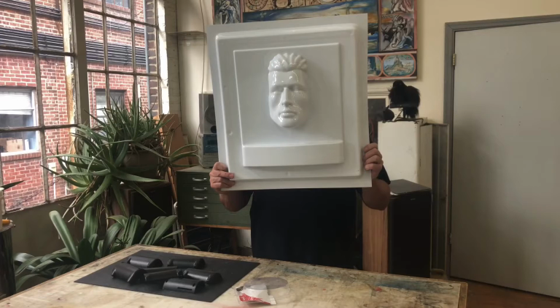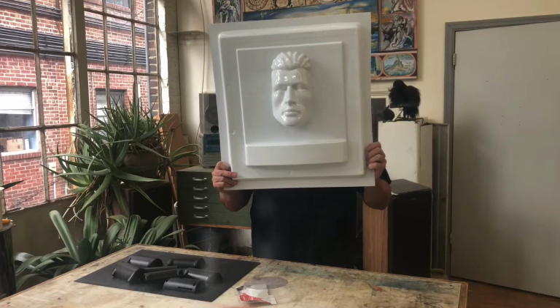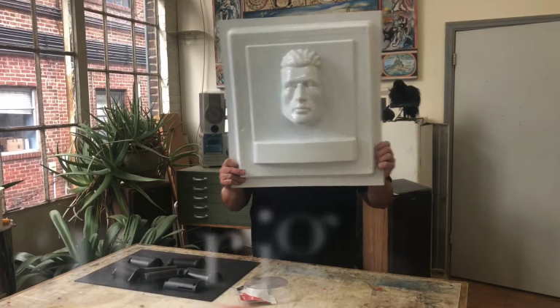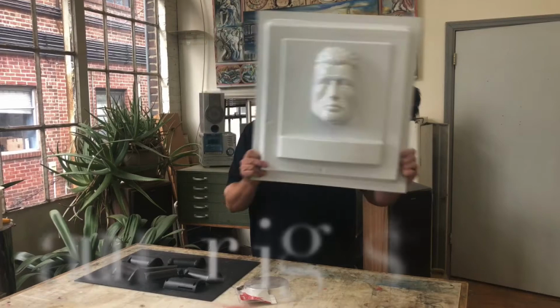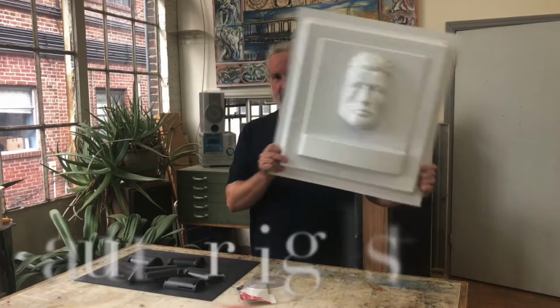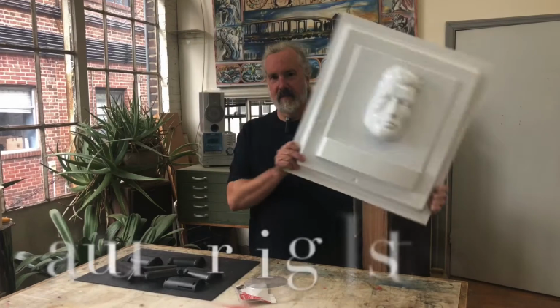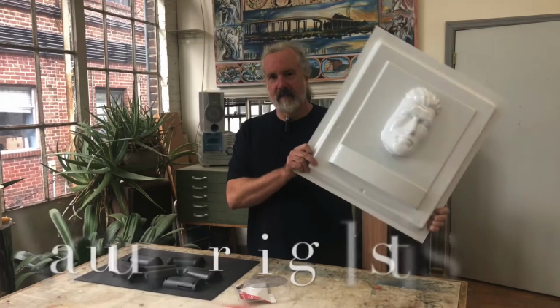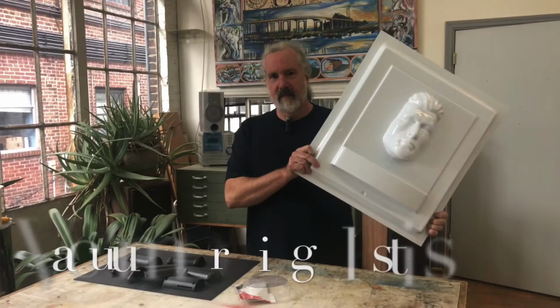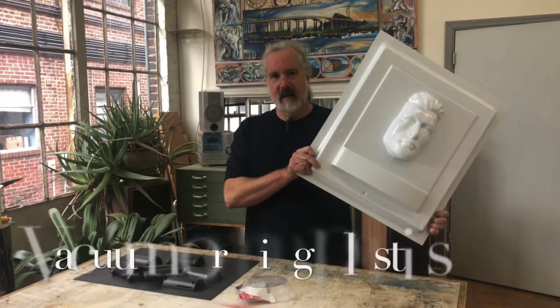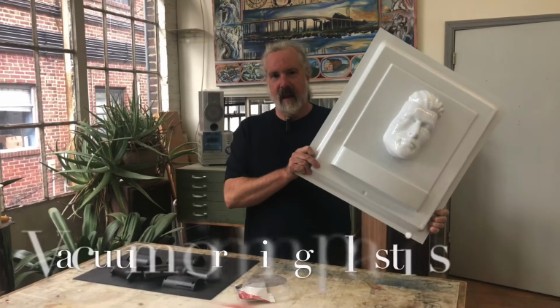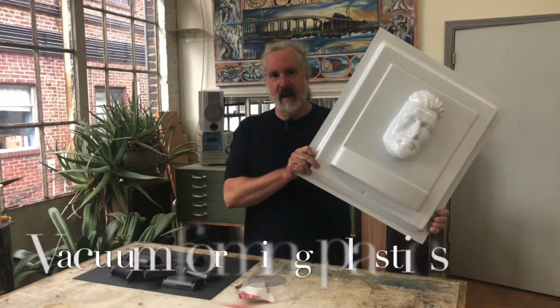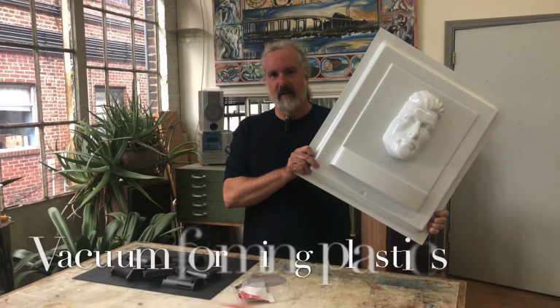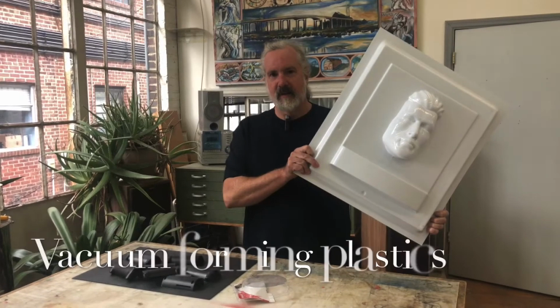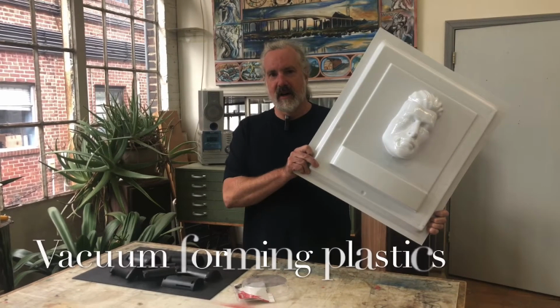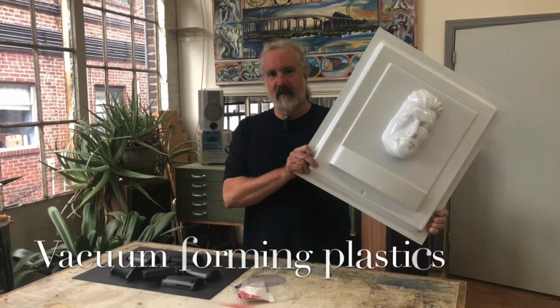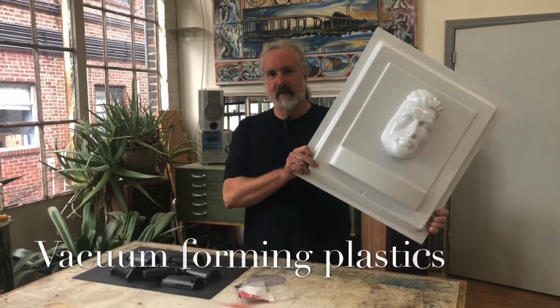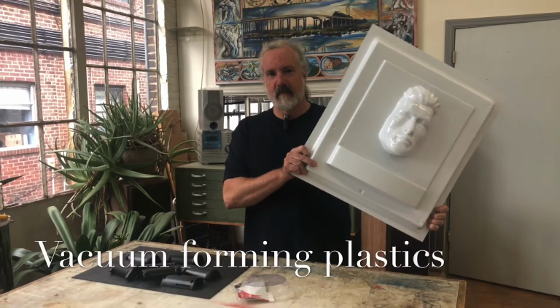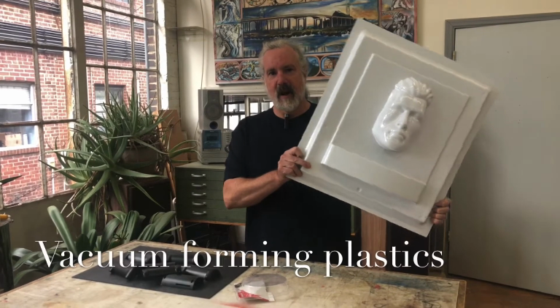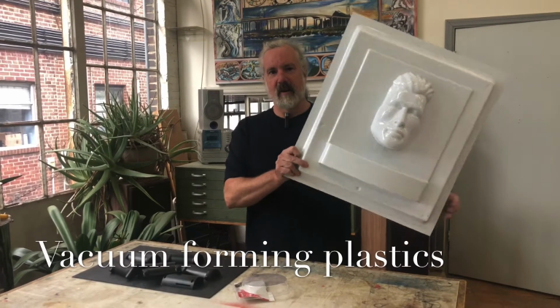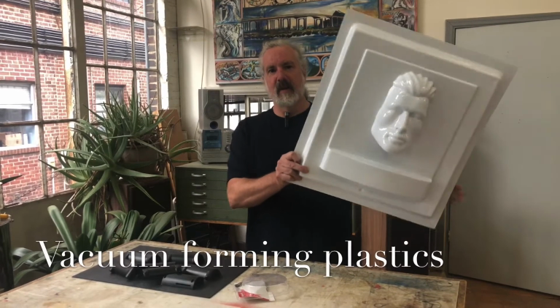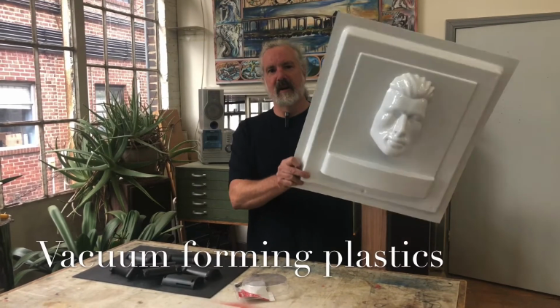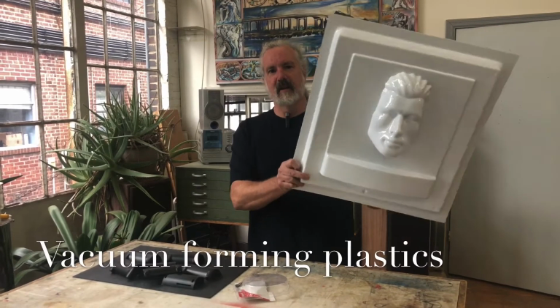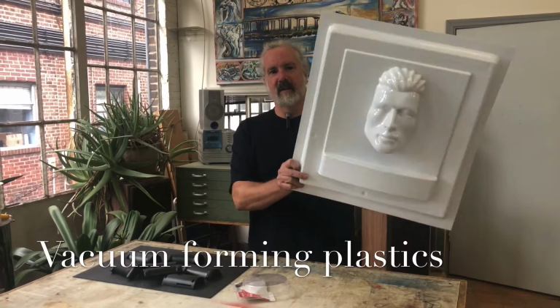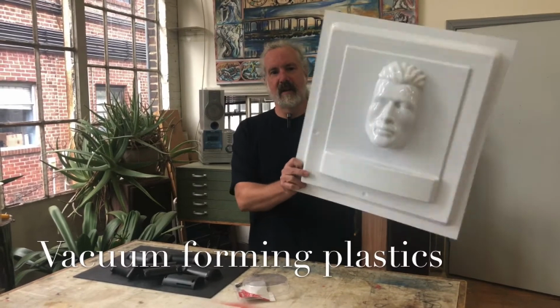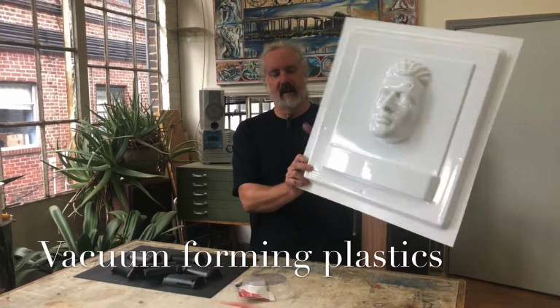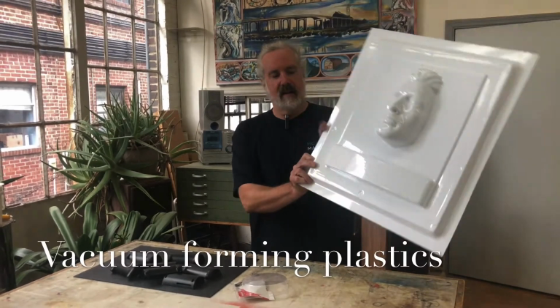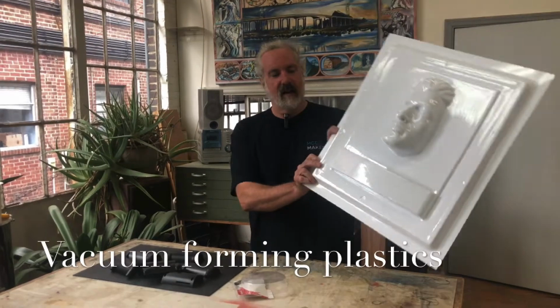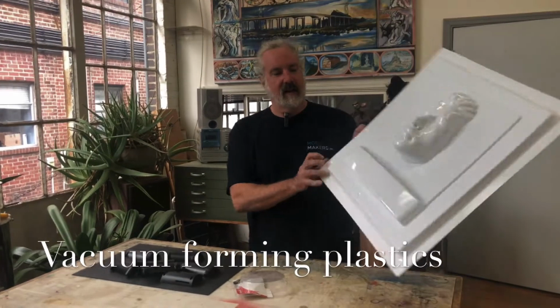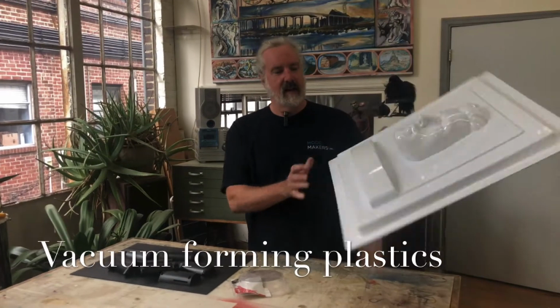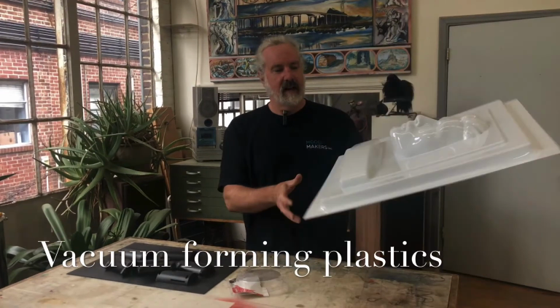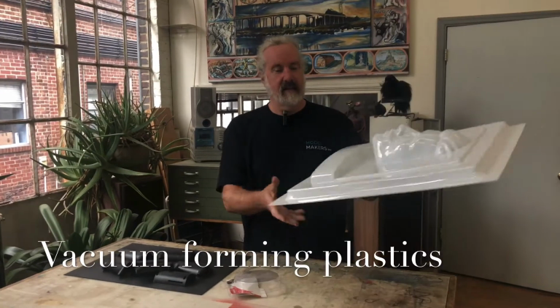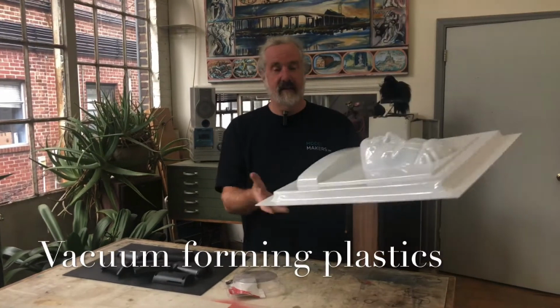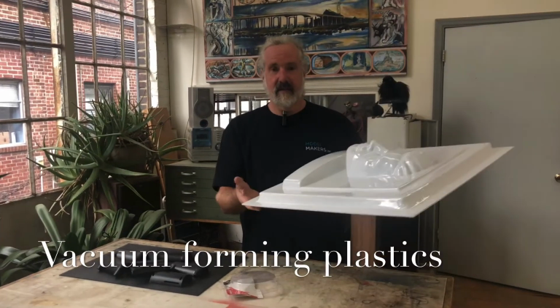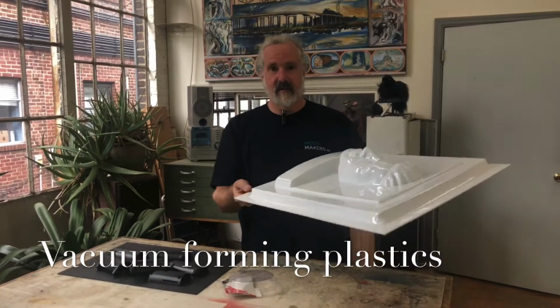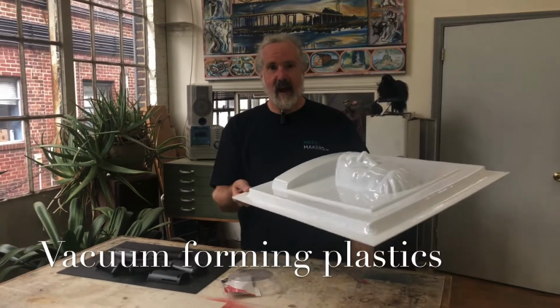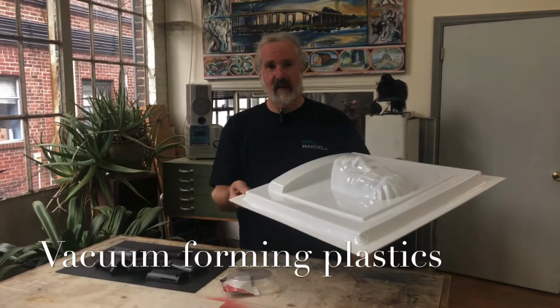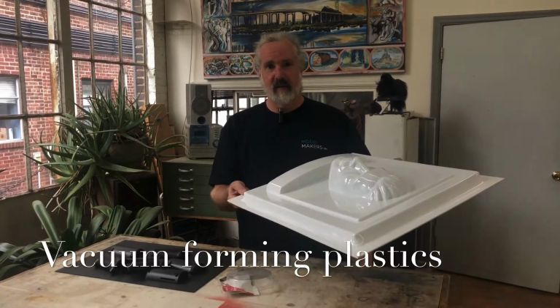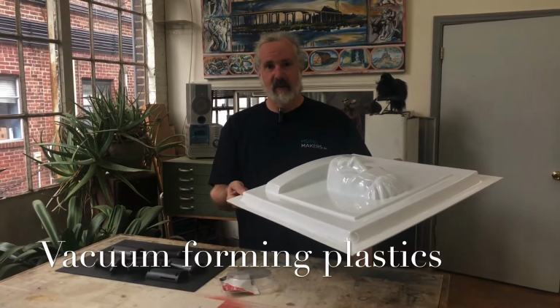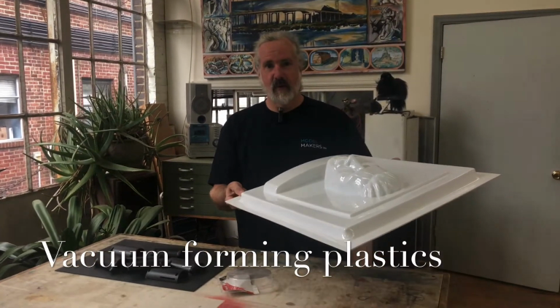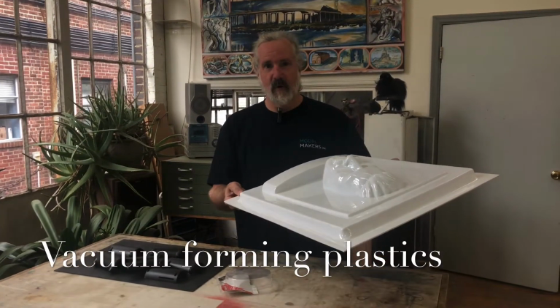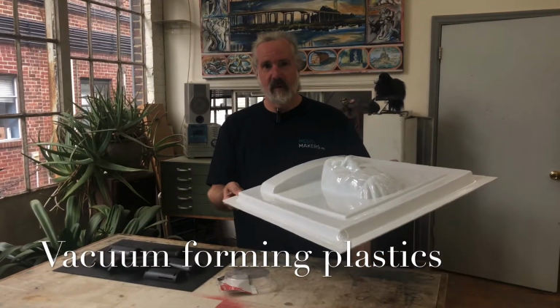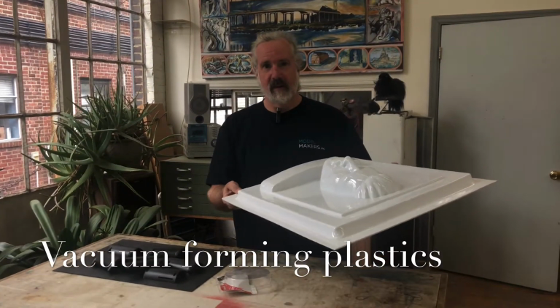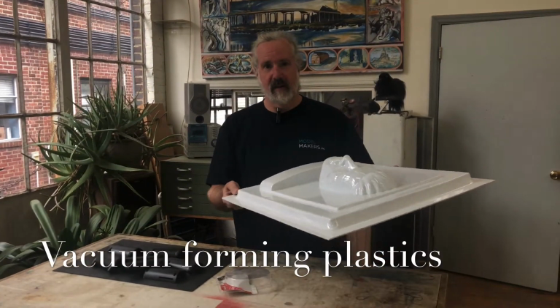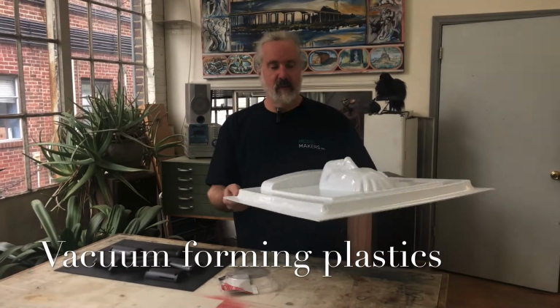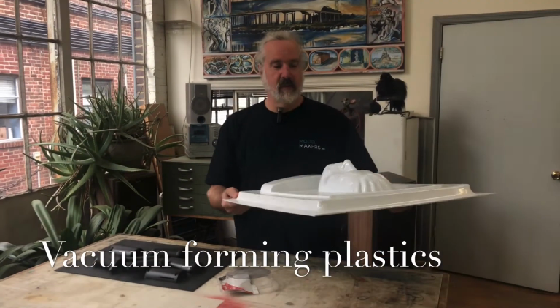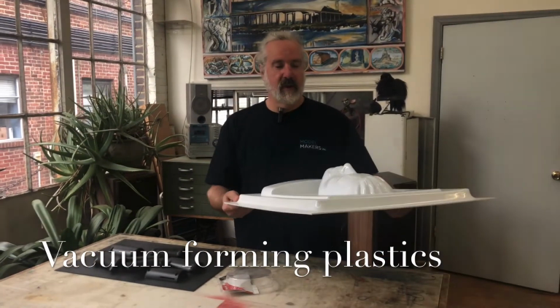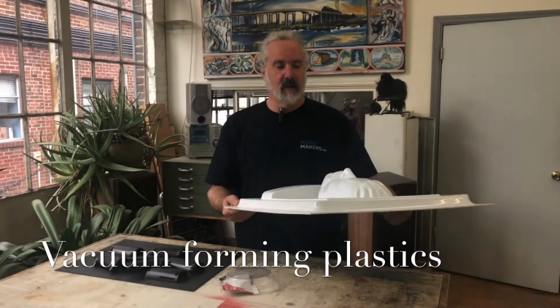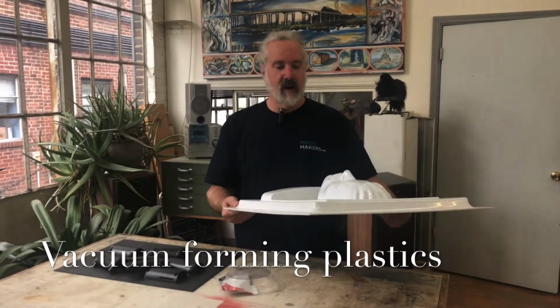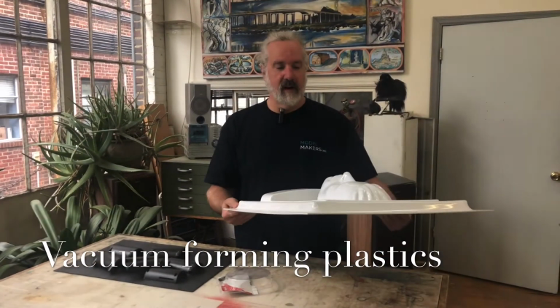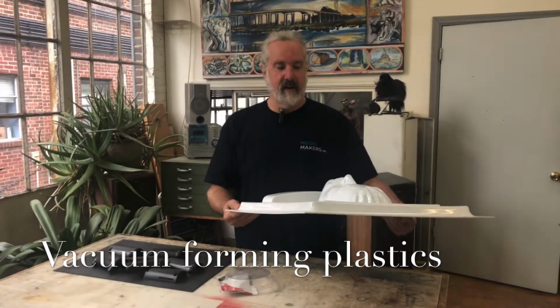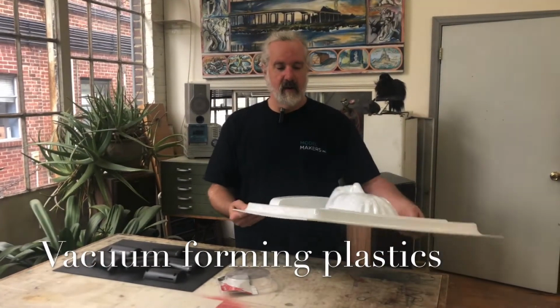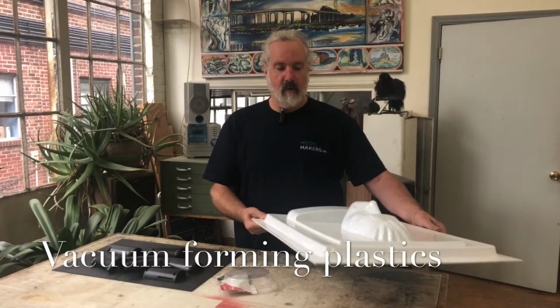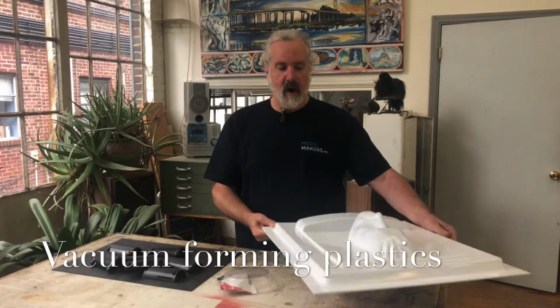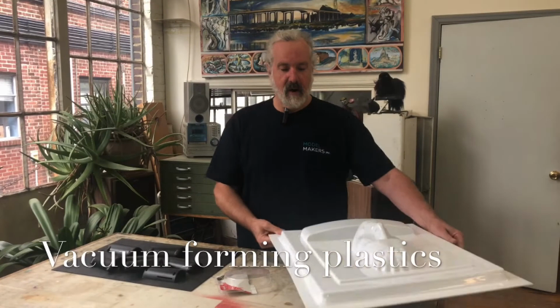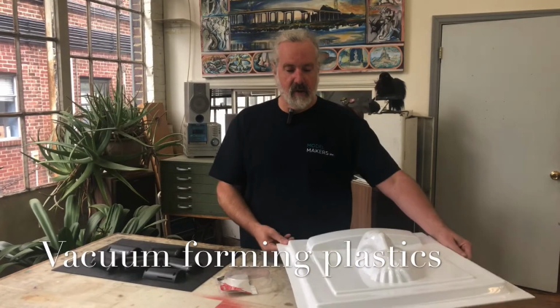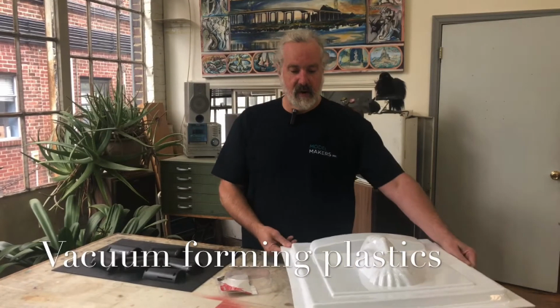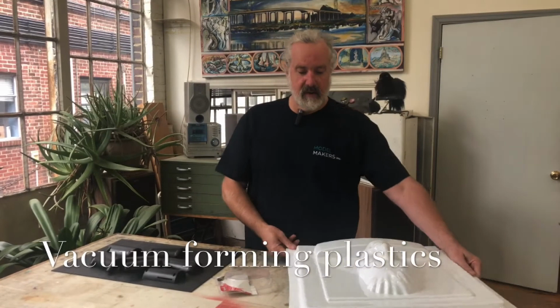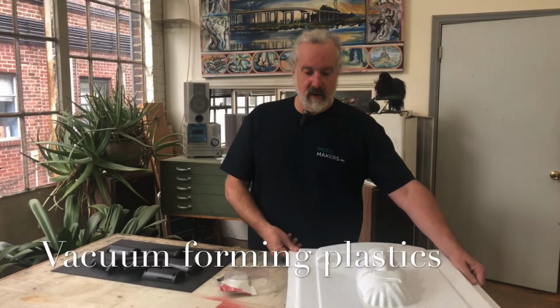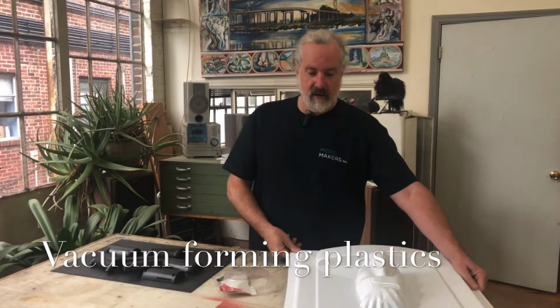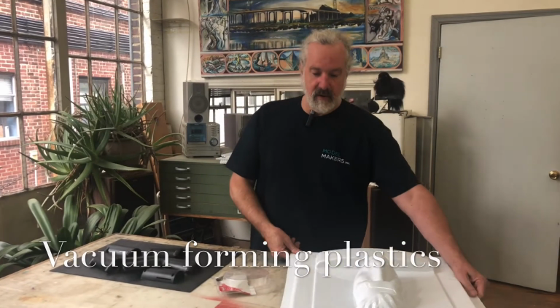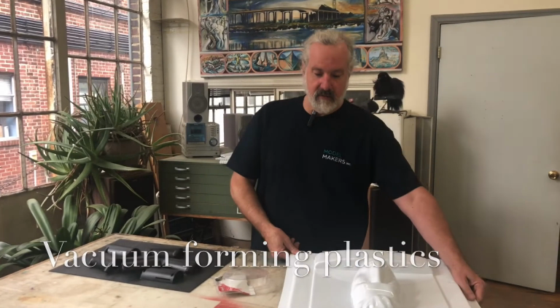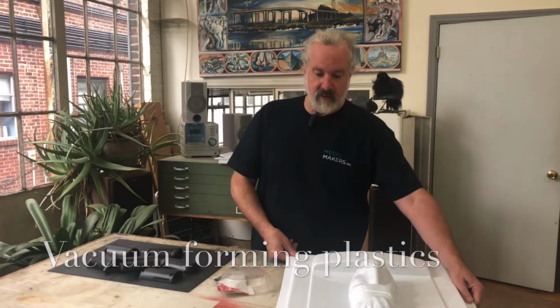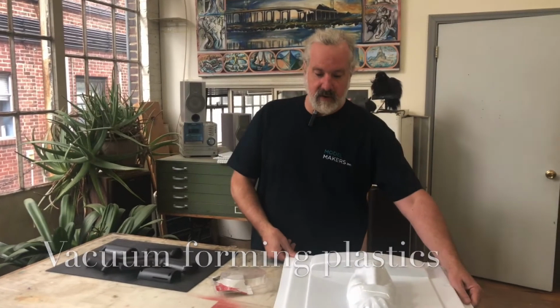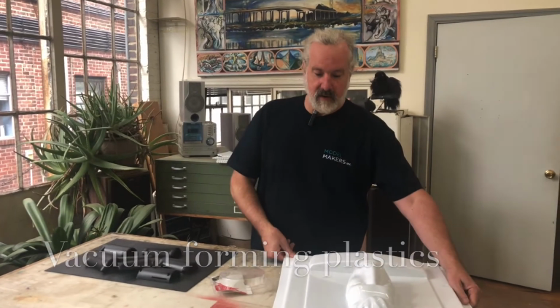Hi, I'm John from Model Makers, Inc., and this is a vacuum forming that we've created in our Rockaway, New Jersey facility.